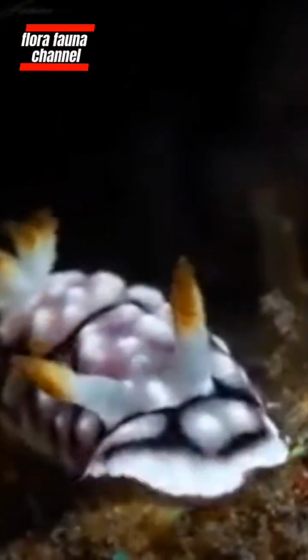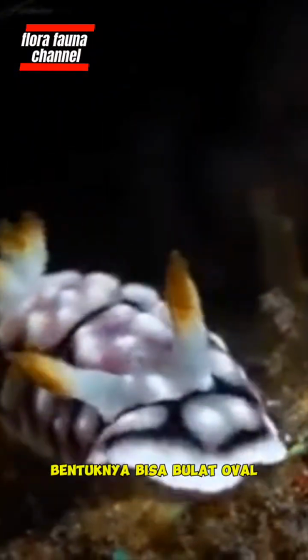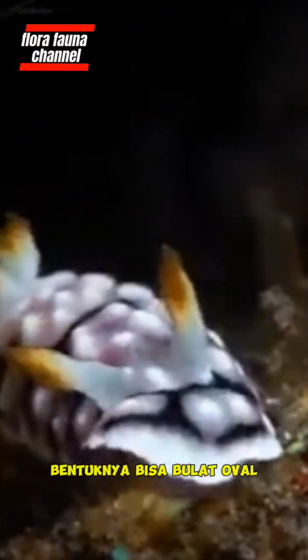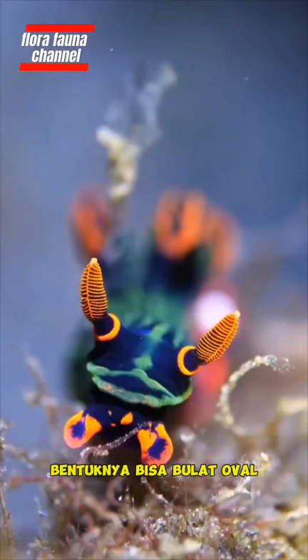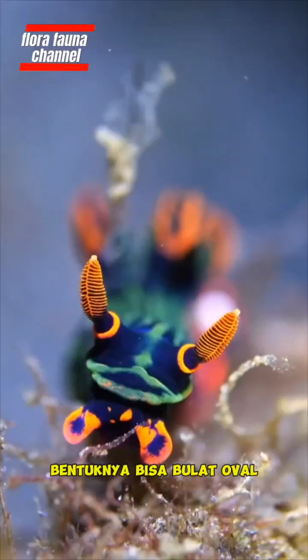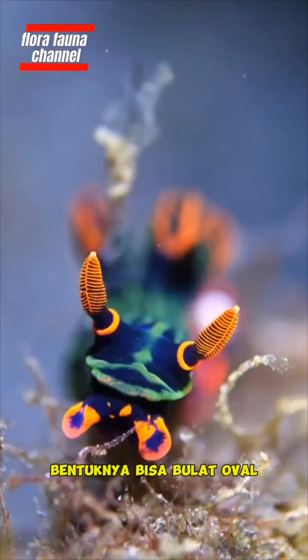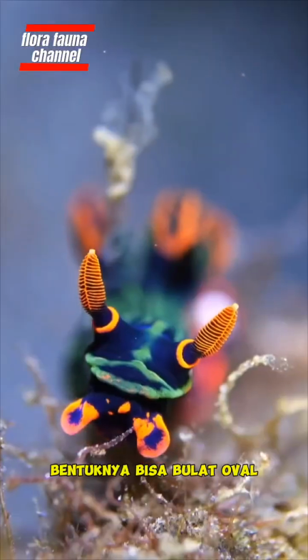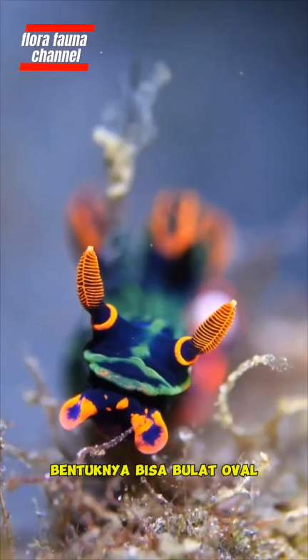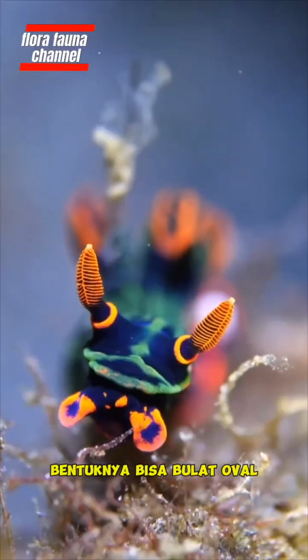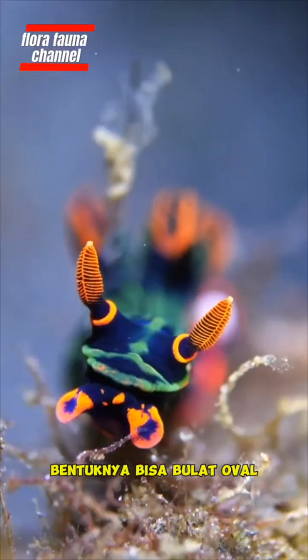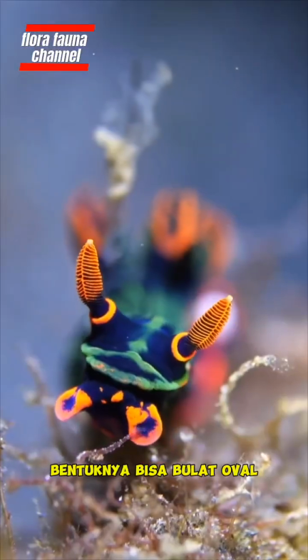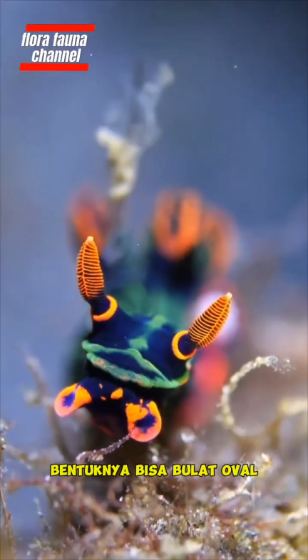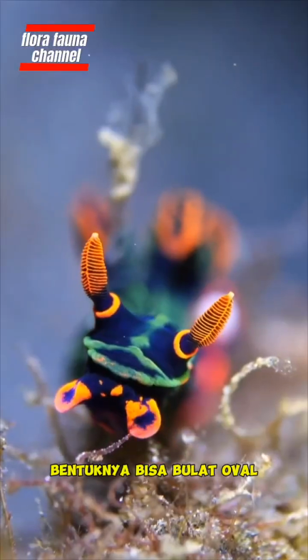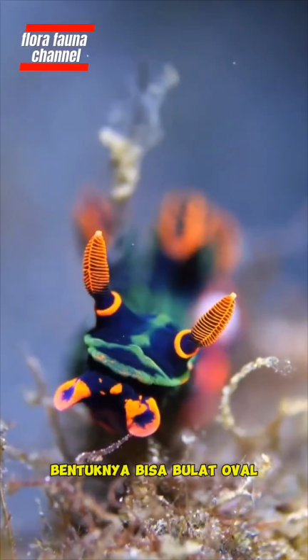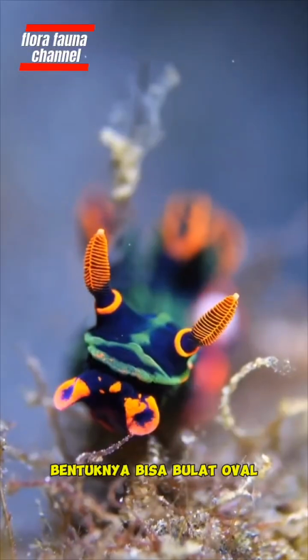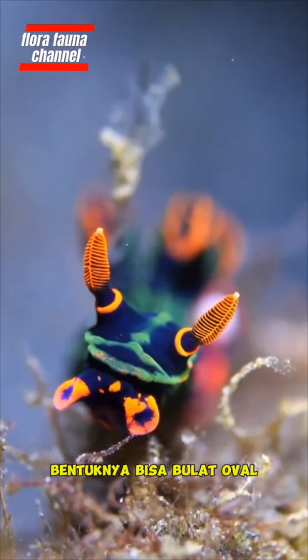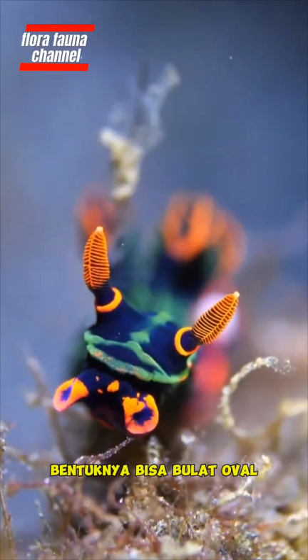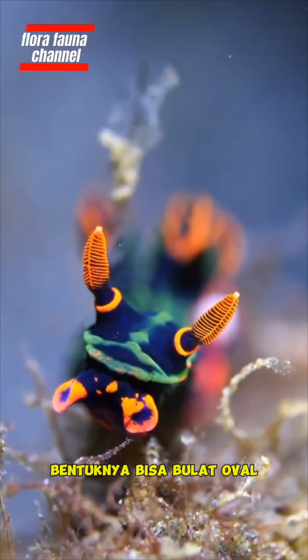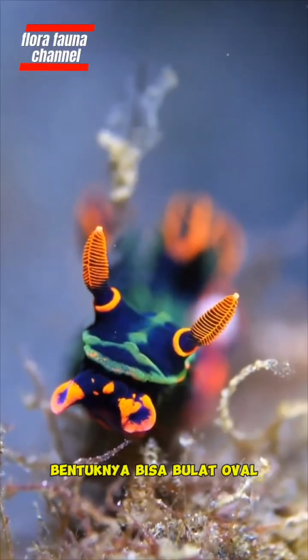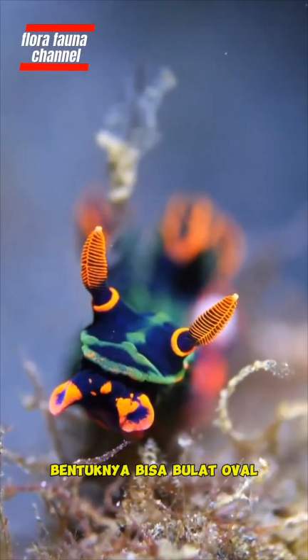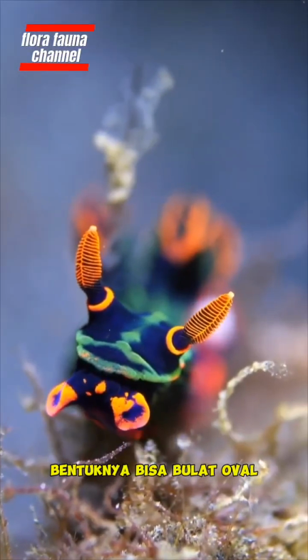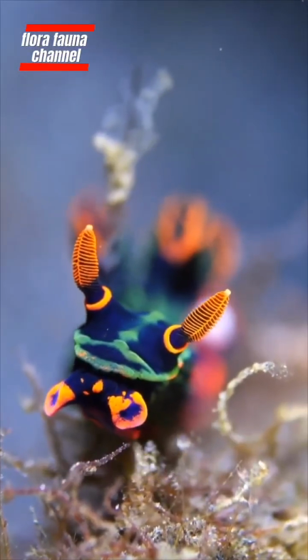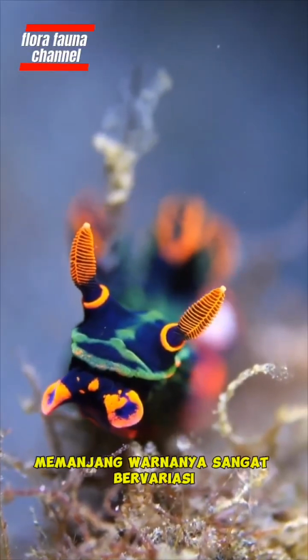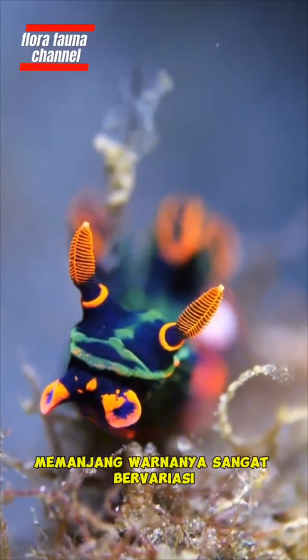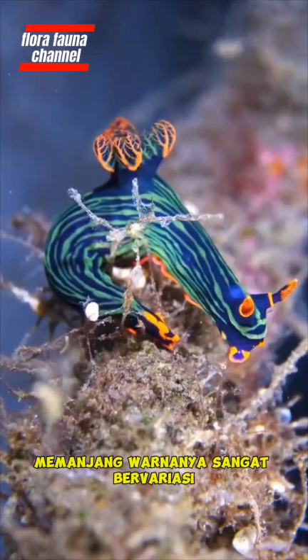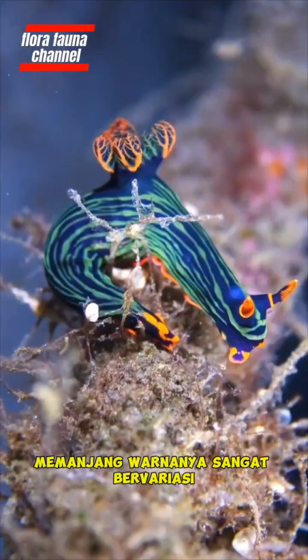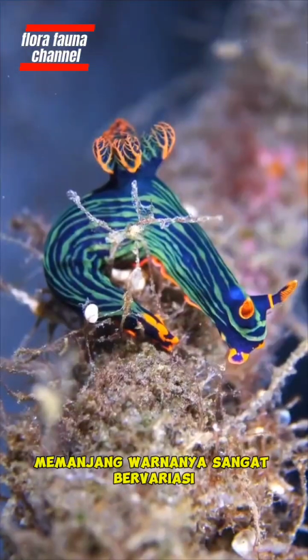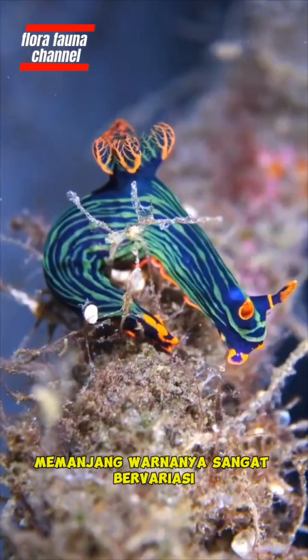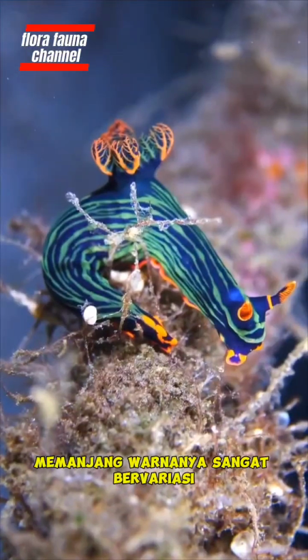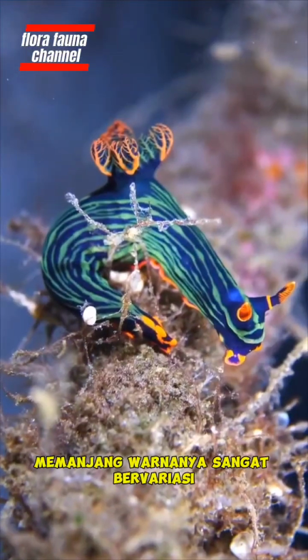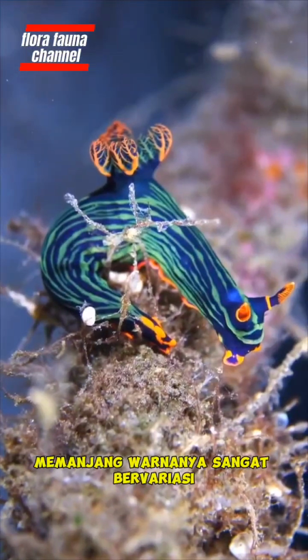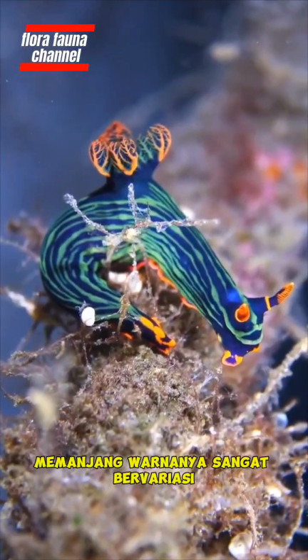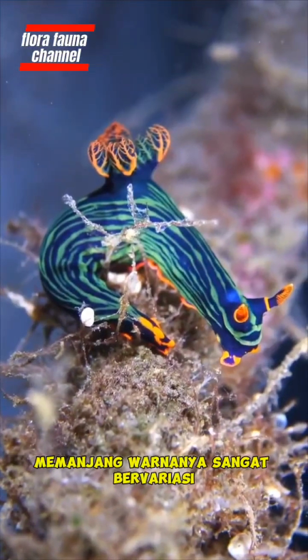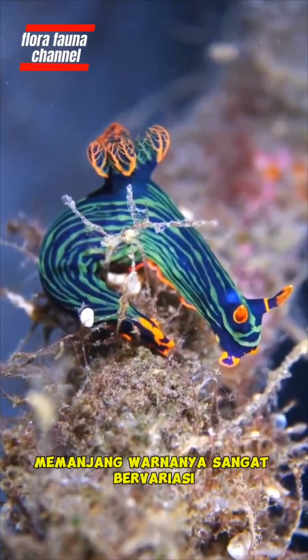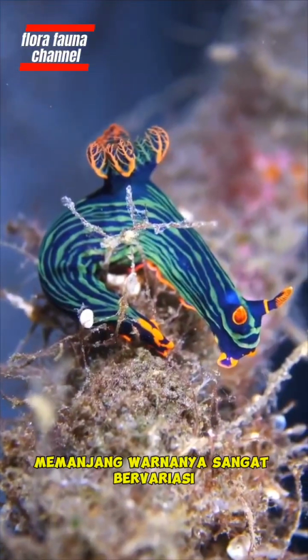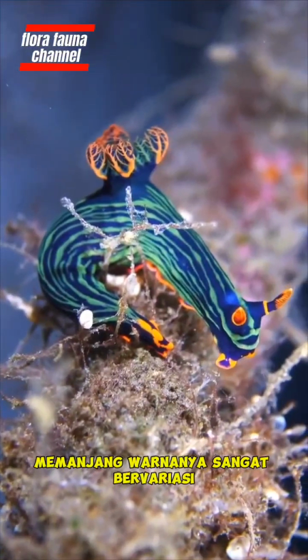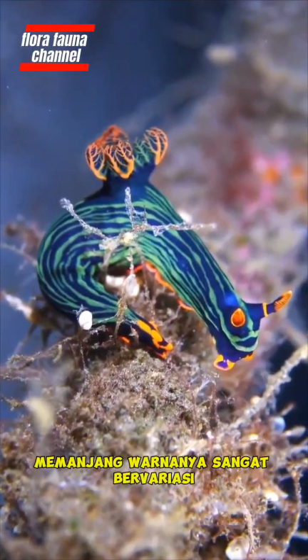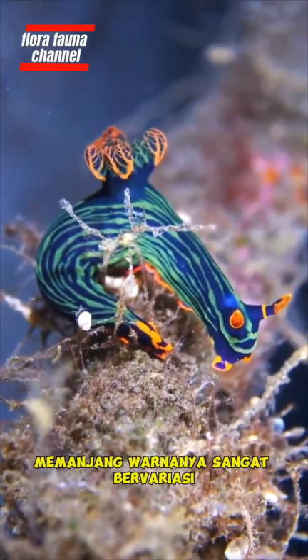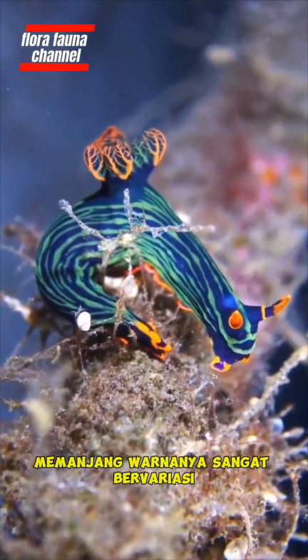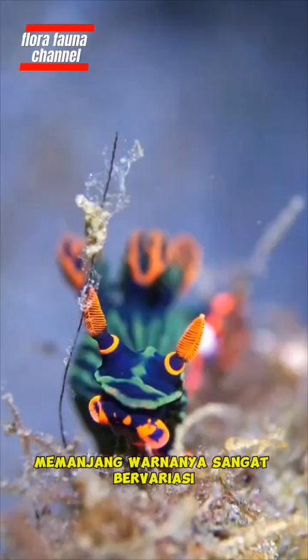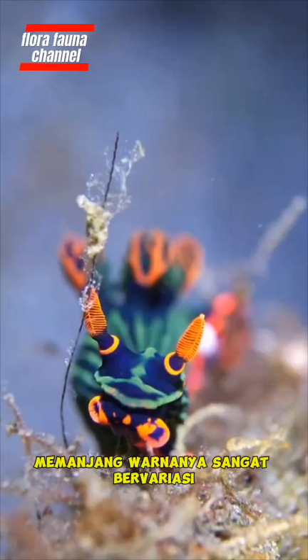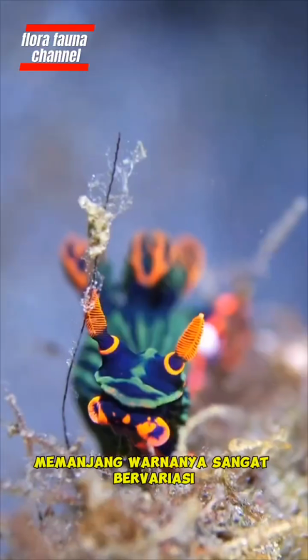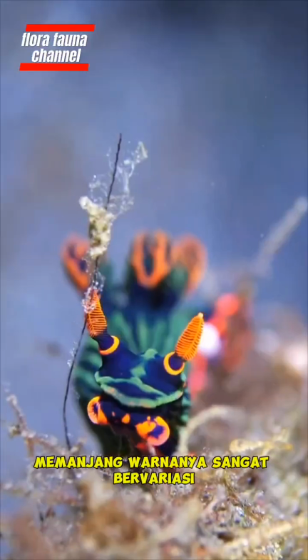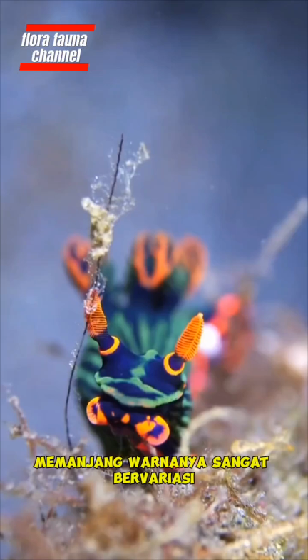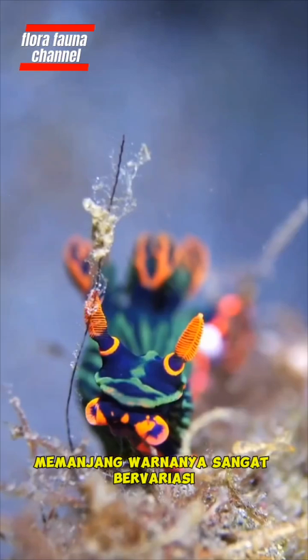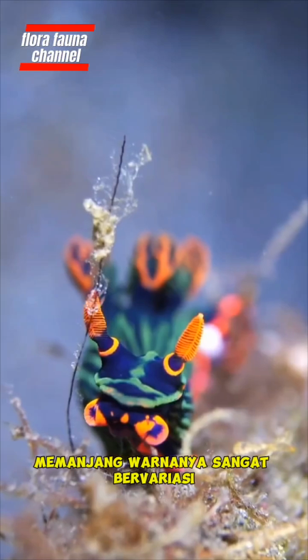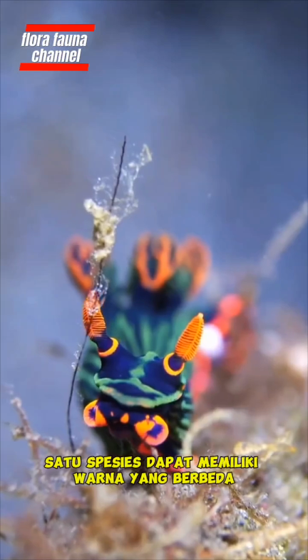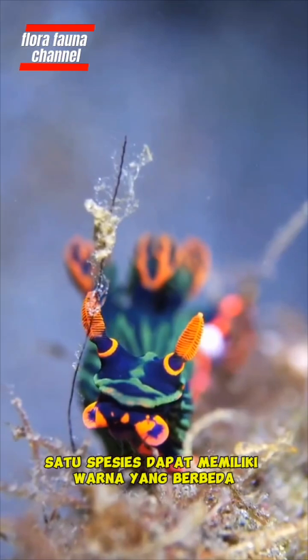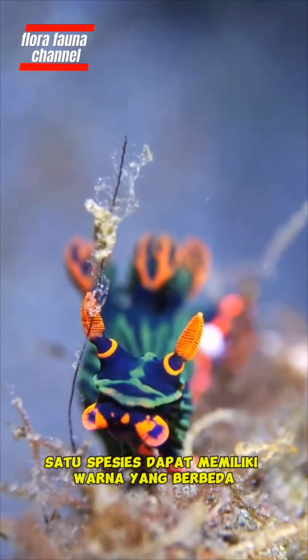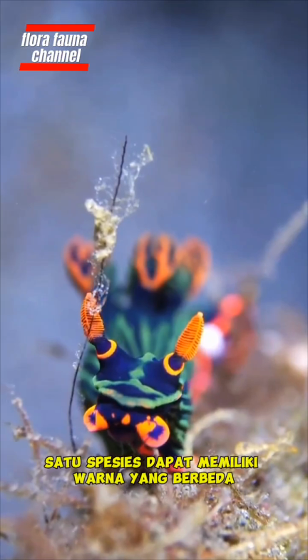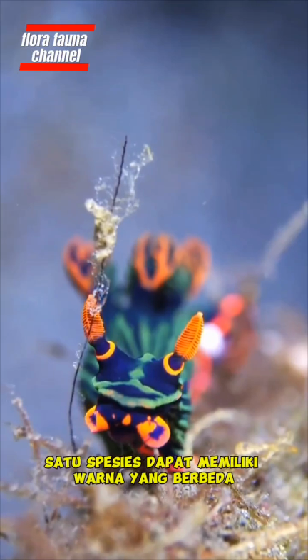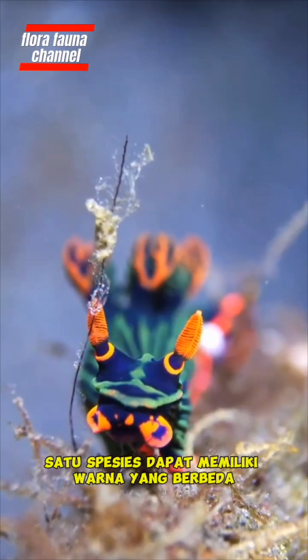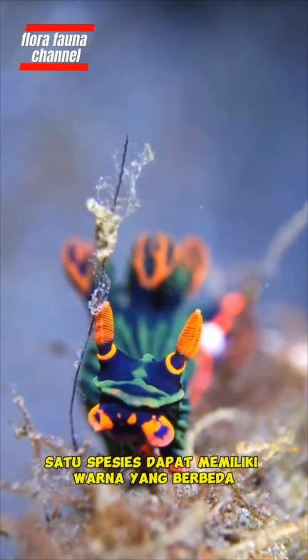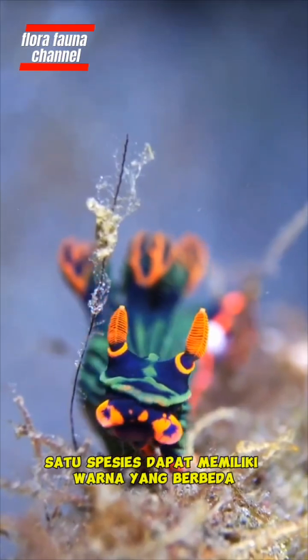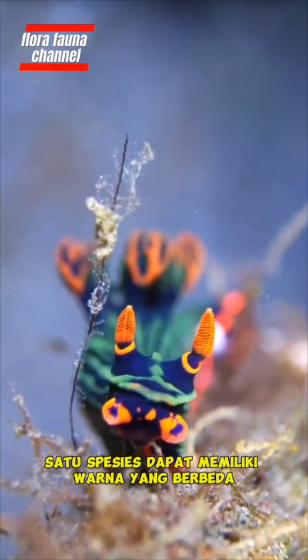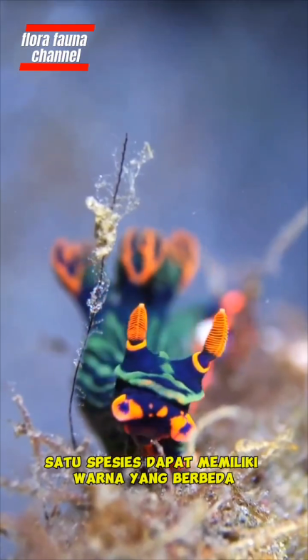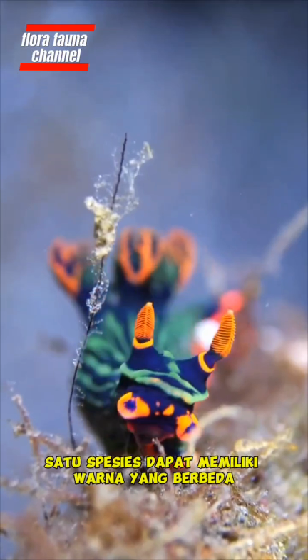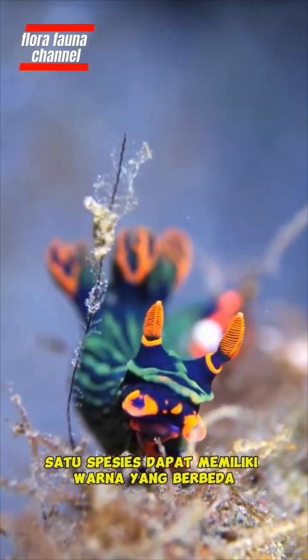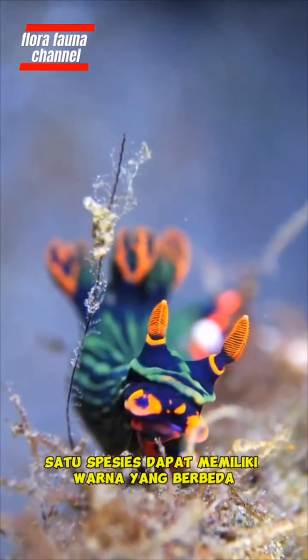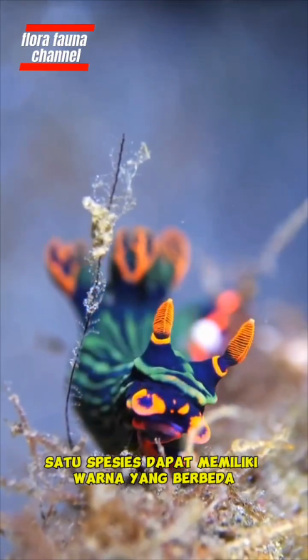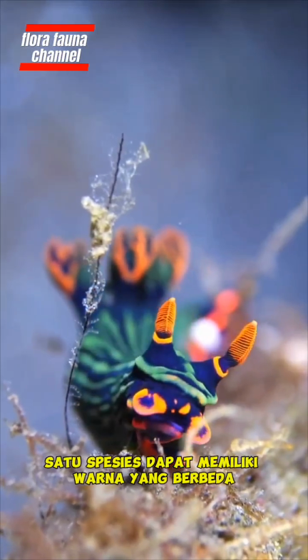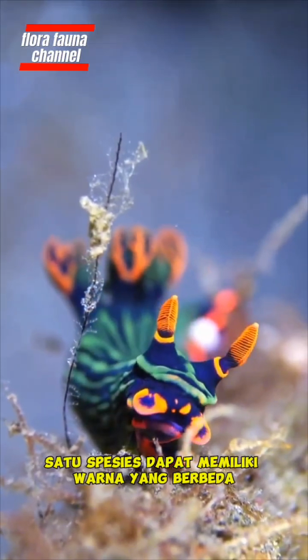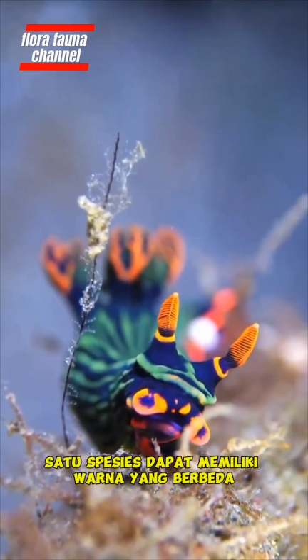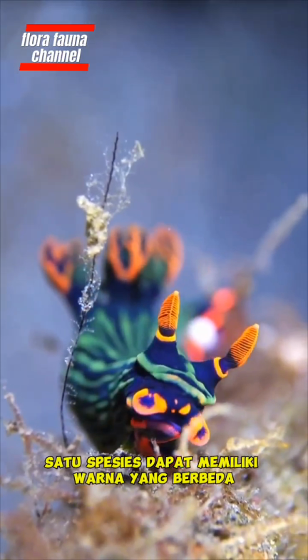The shape can be round, oval, or elongated. The color varies greatly — one species can have different colors.